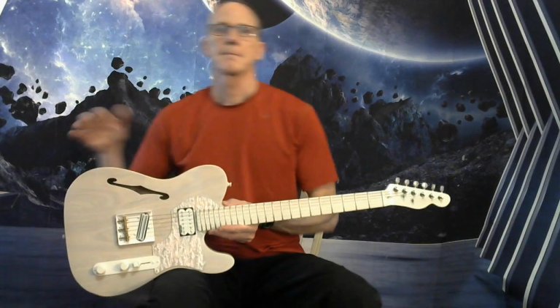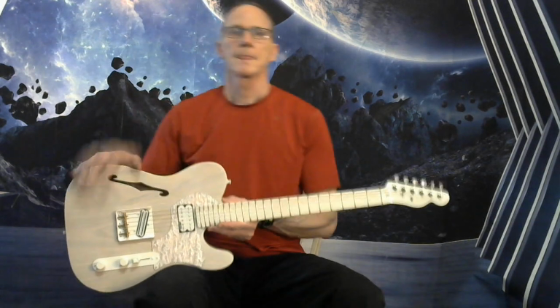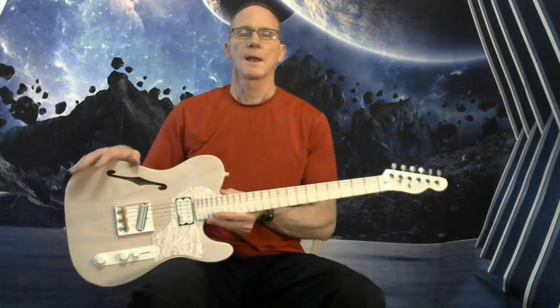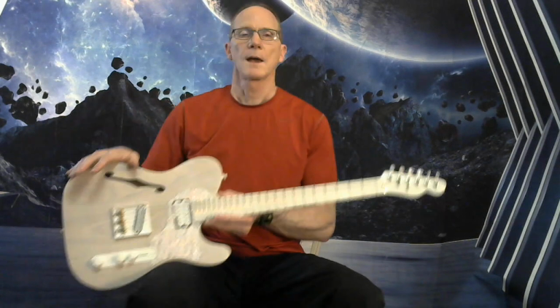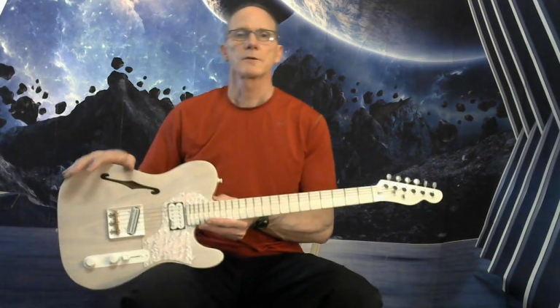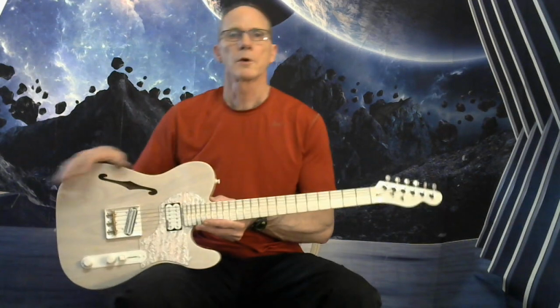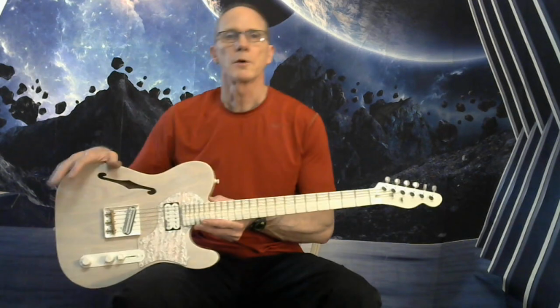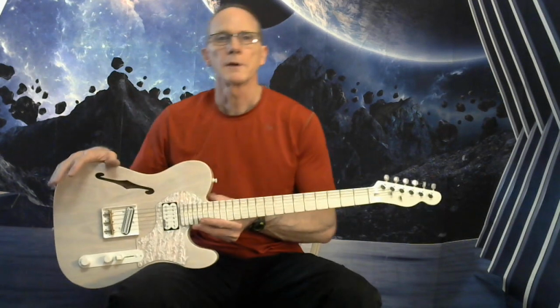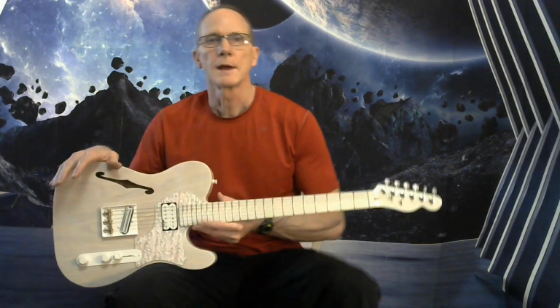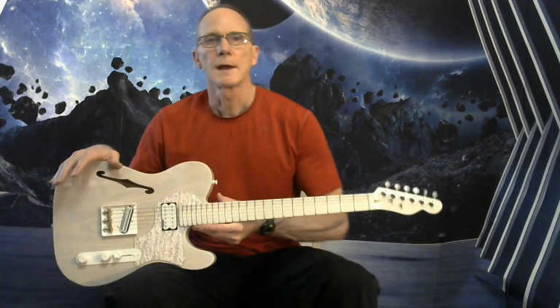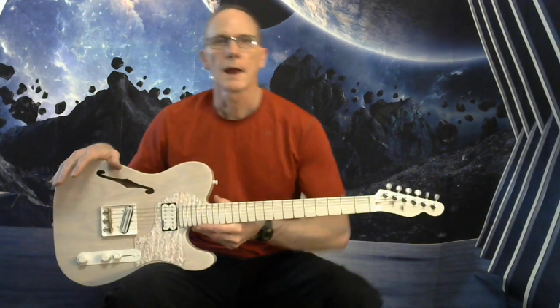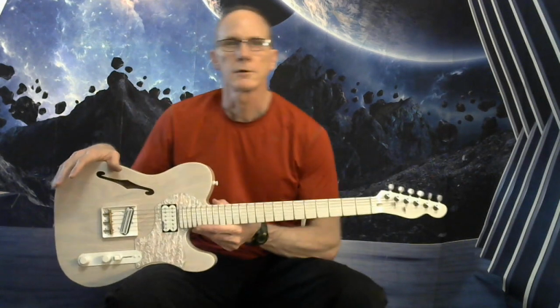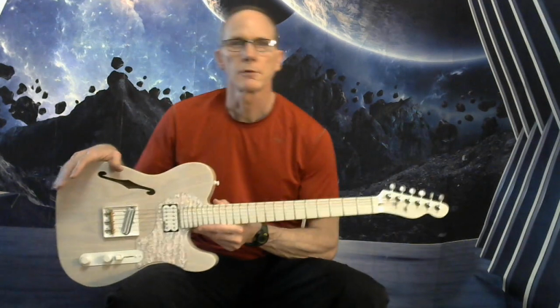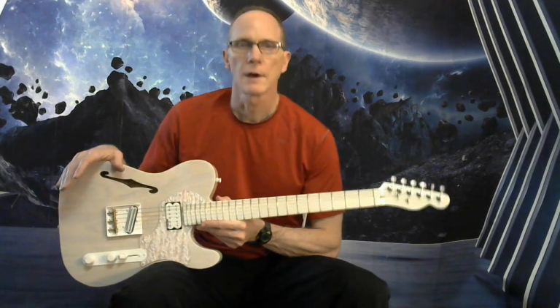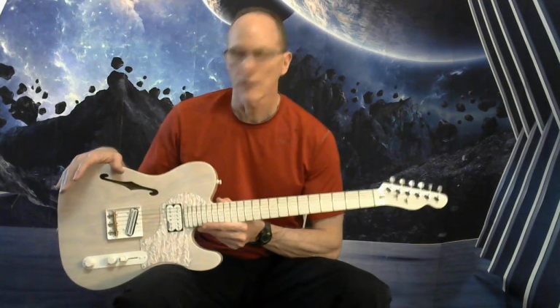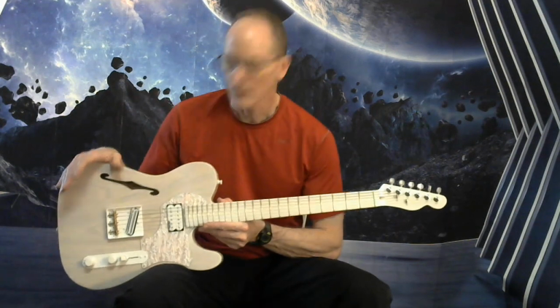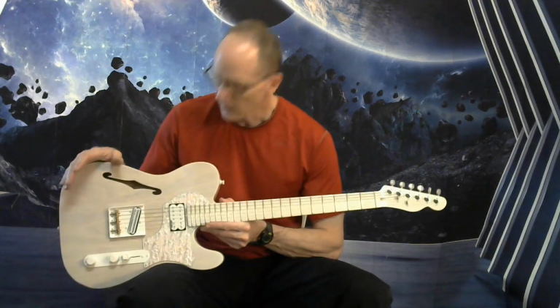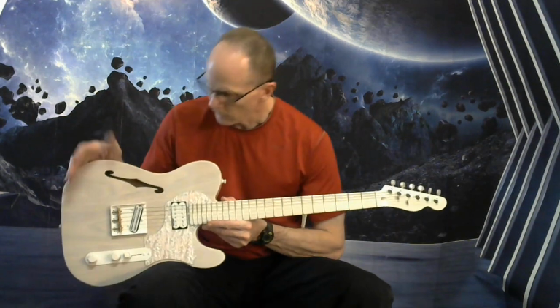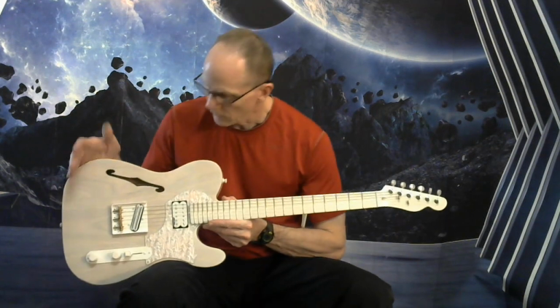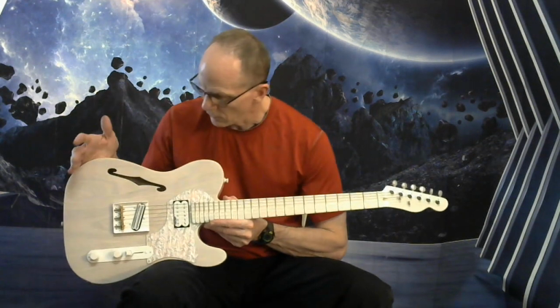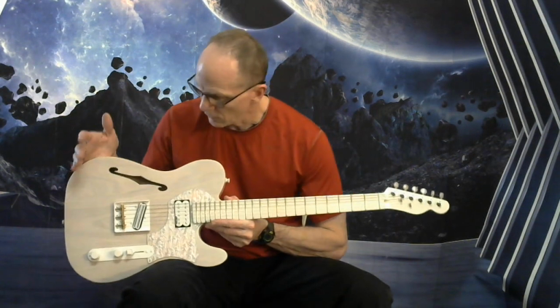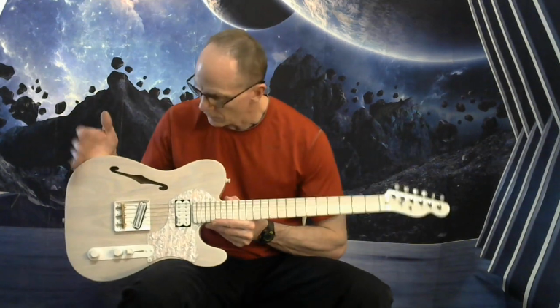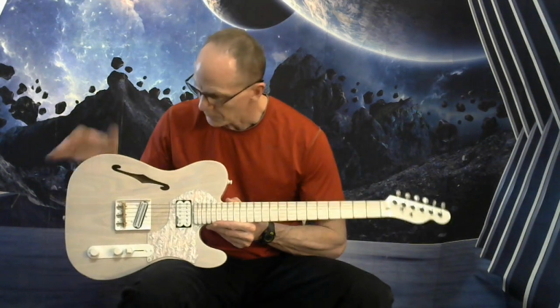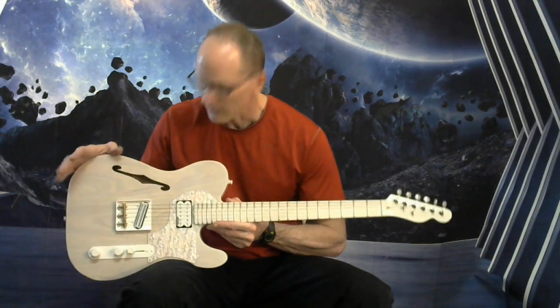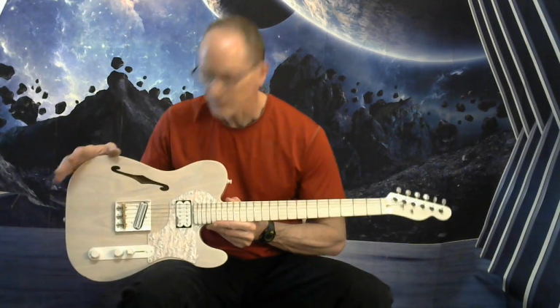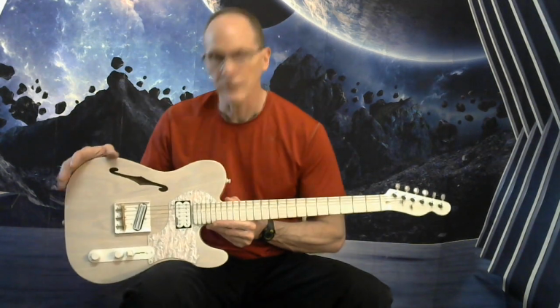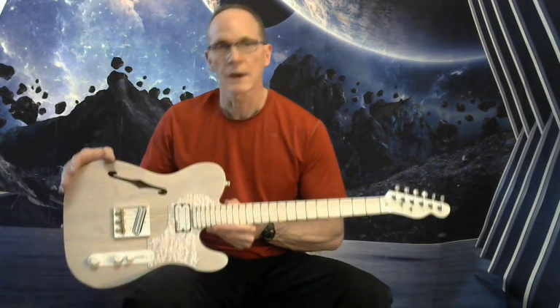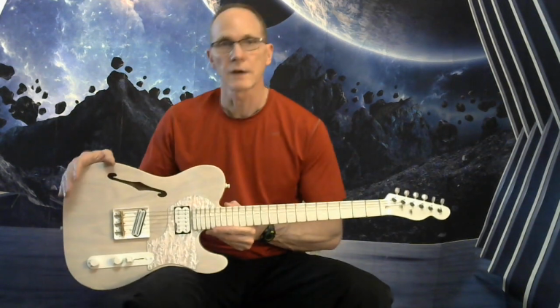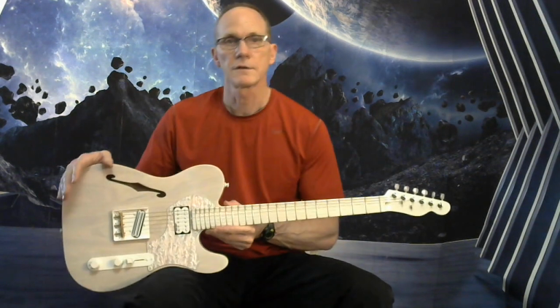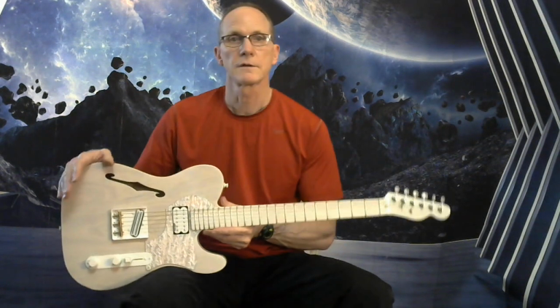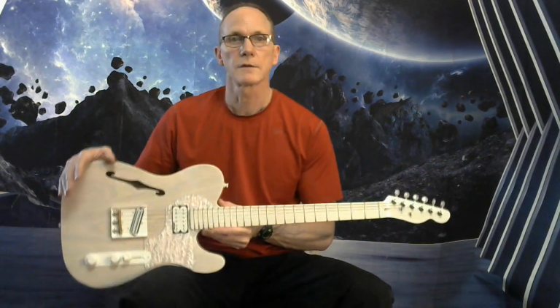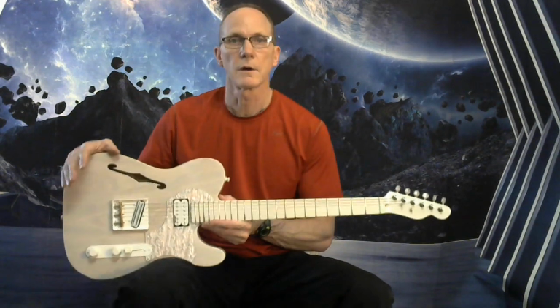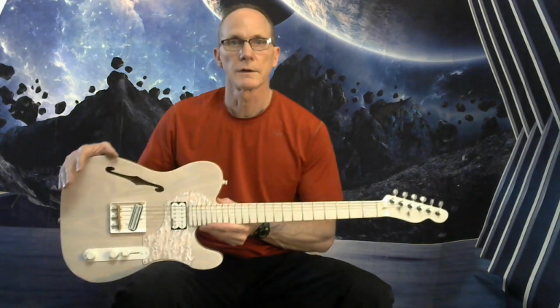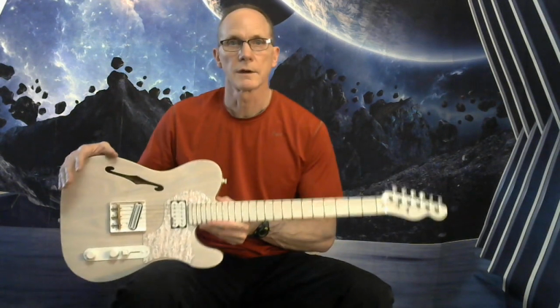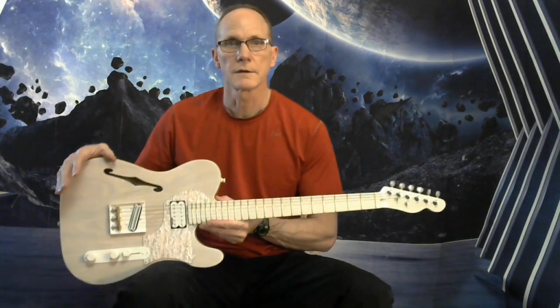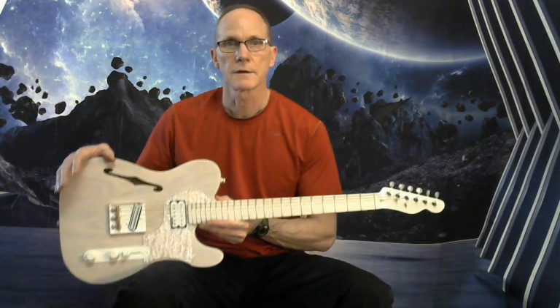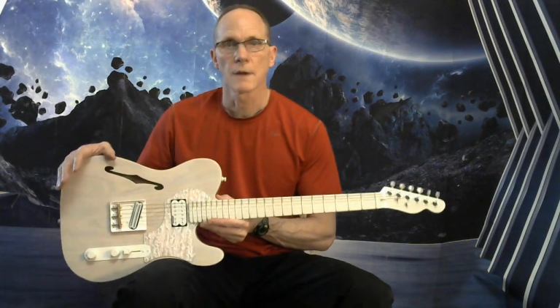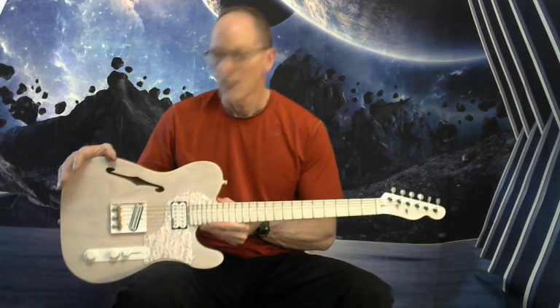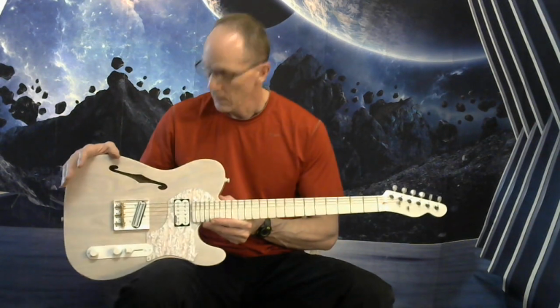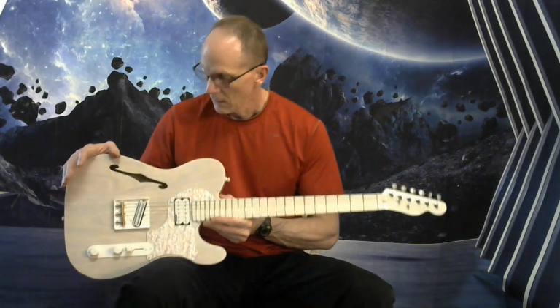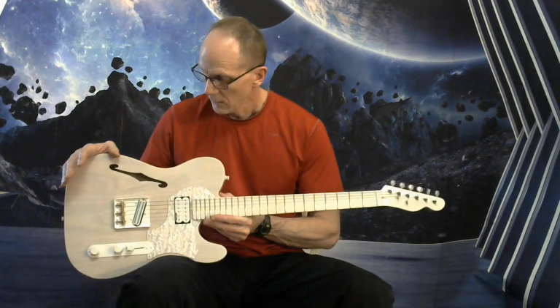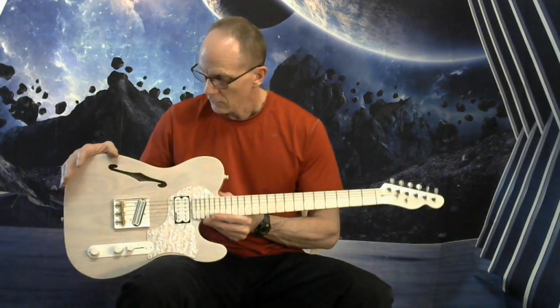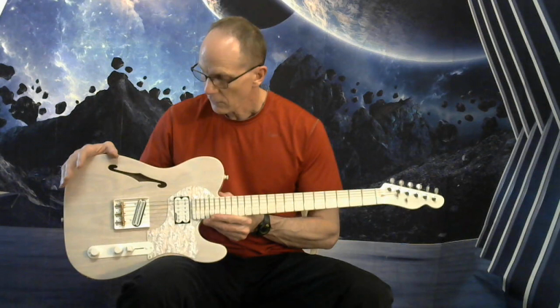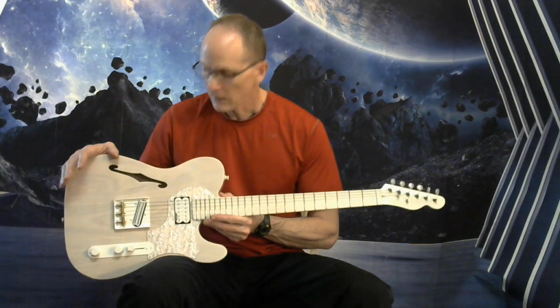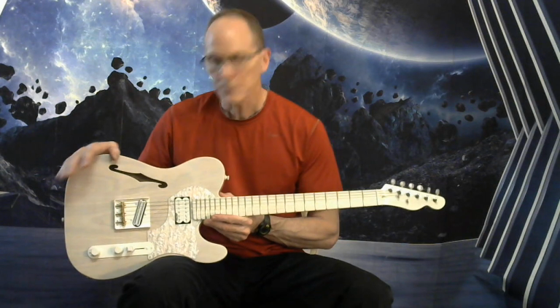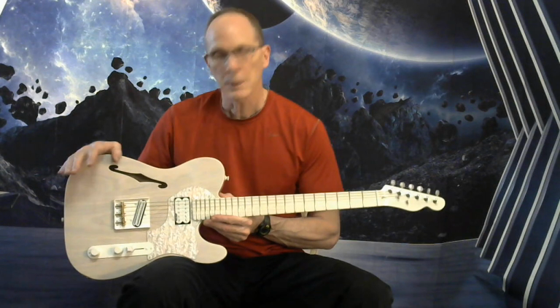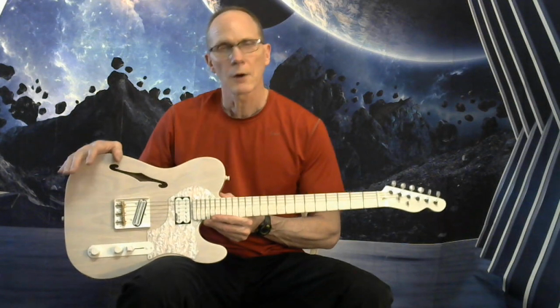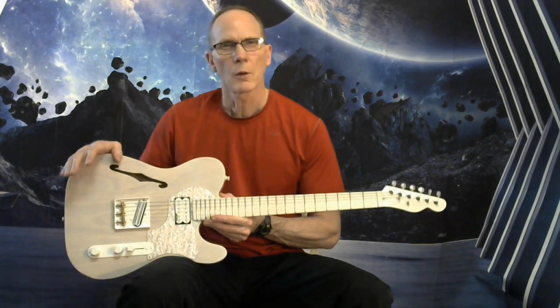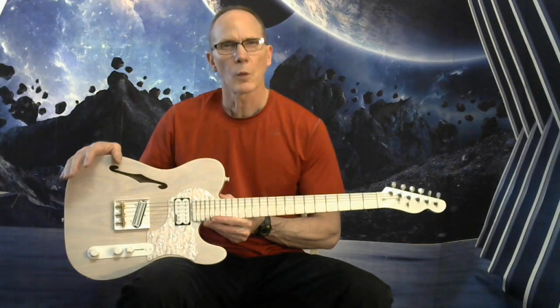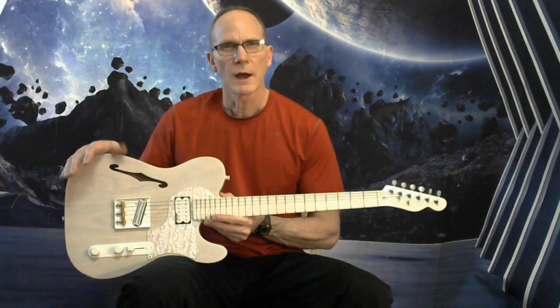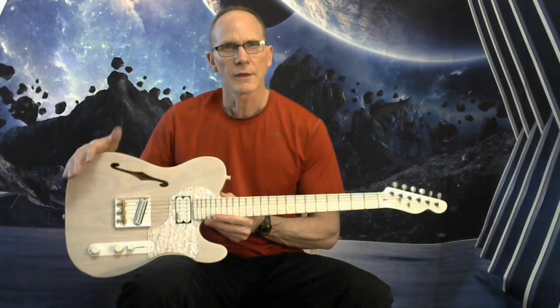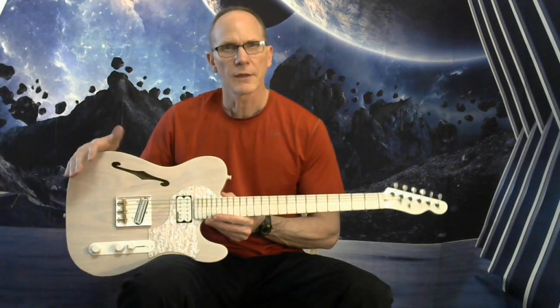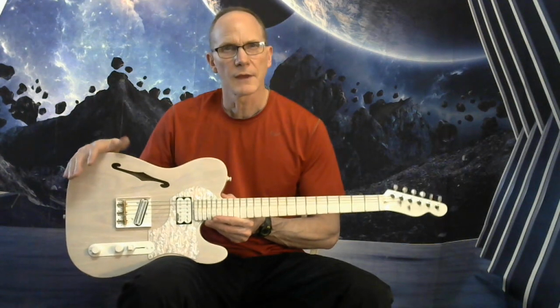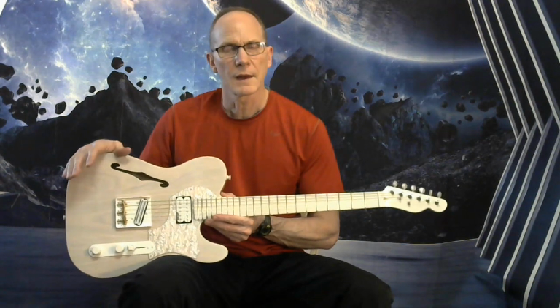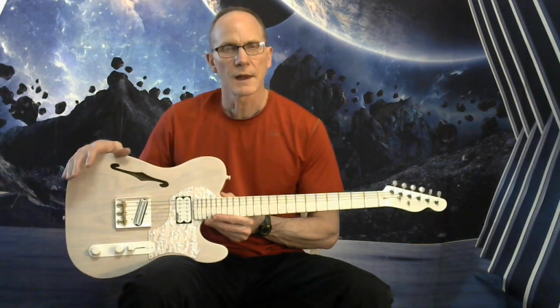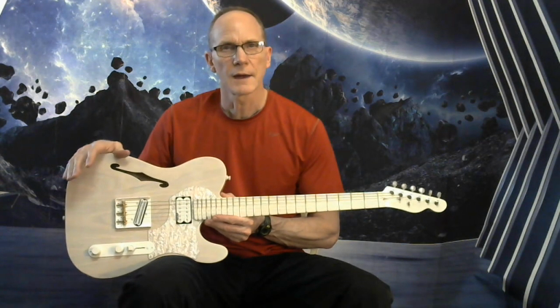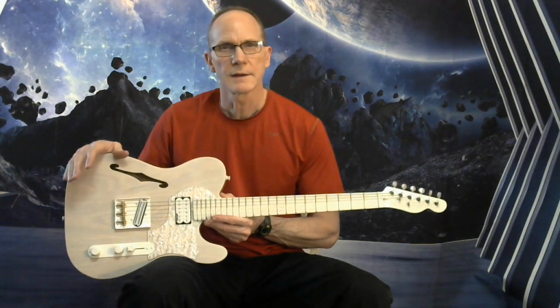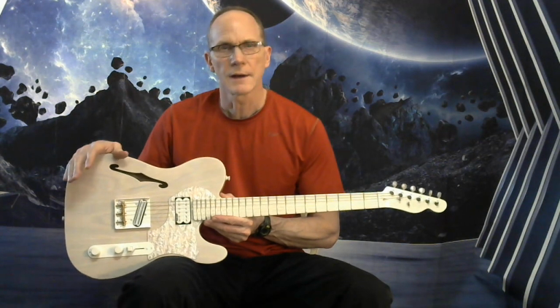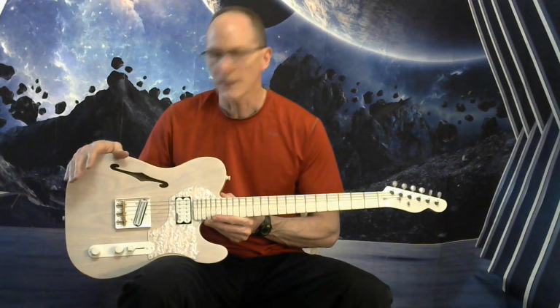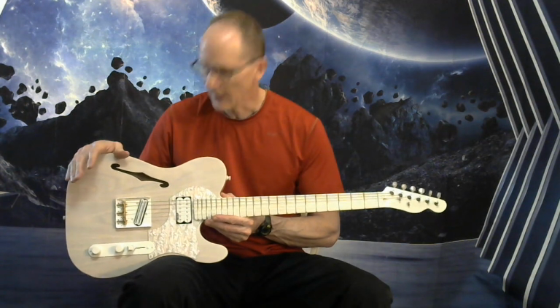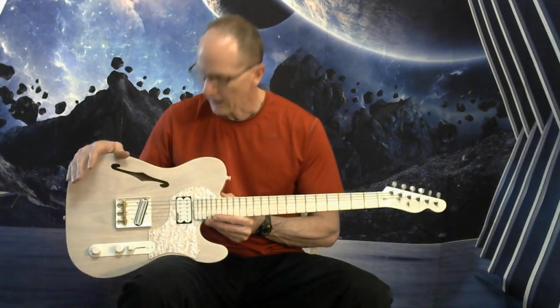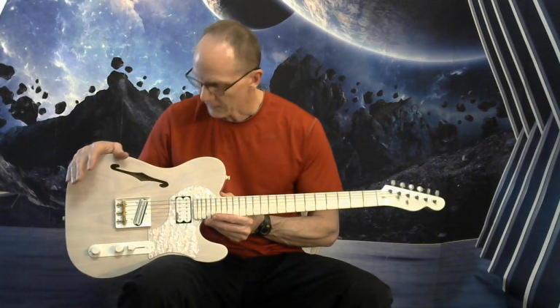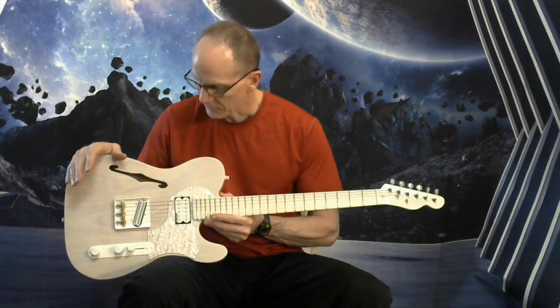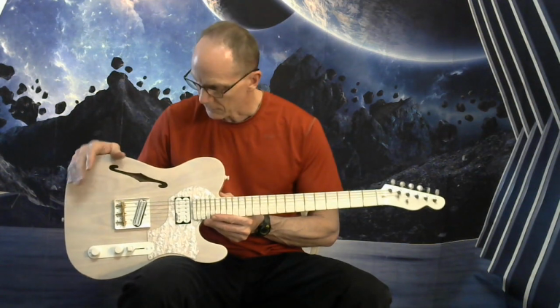How's it going? Andrew here to give you specifications on this transparent white thin line Telecaster.